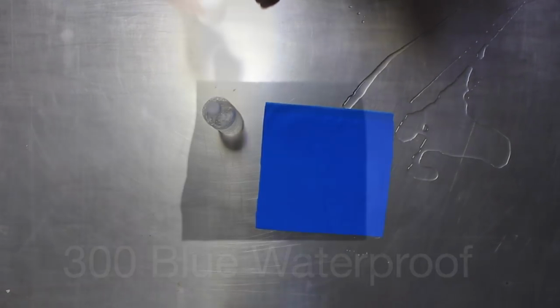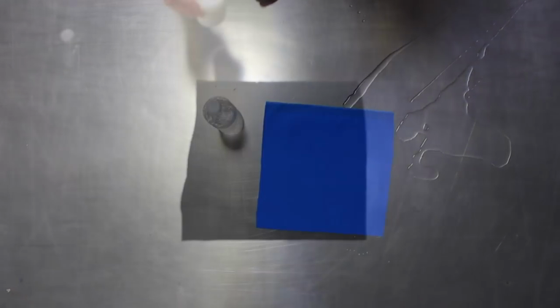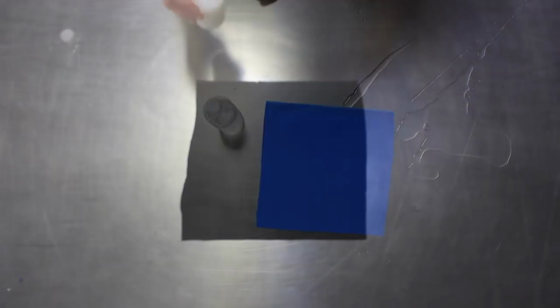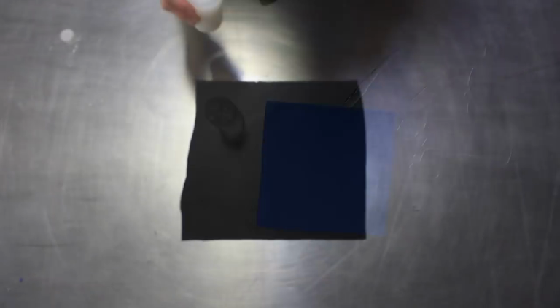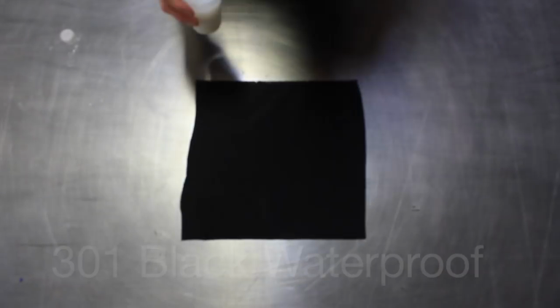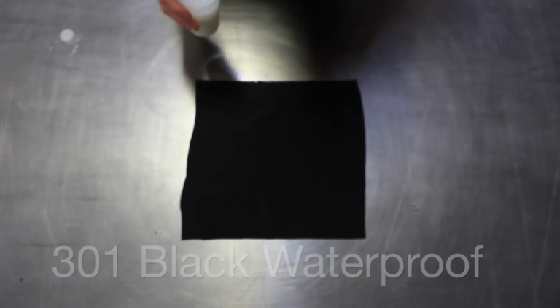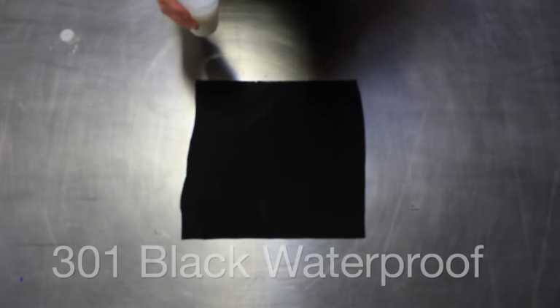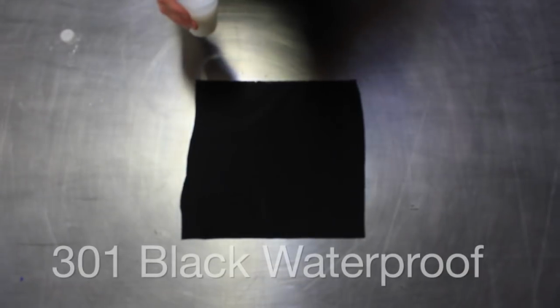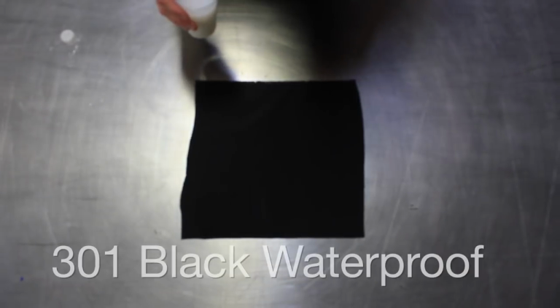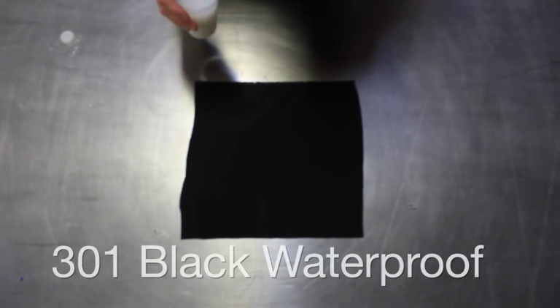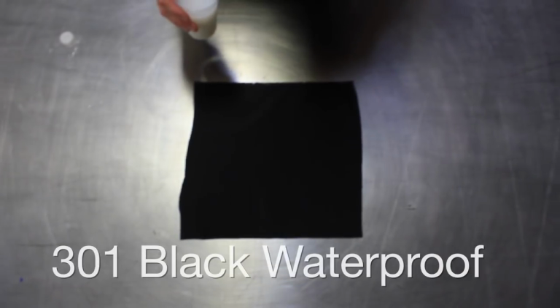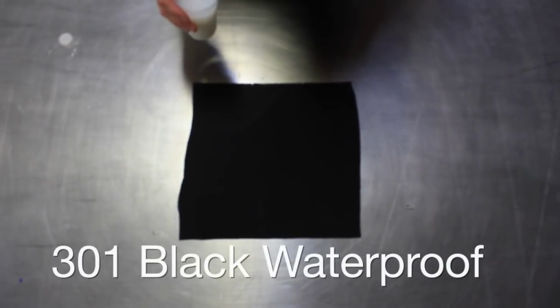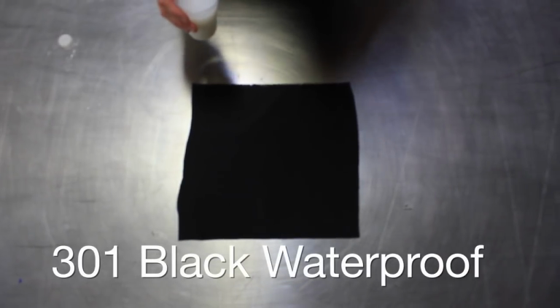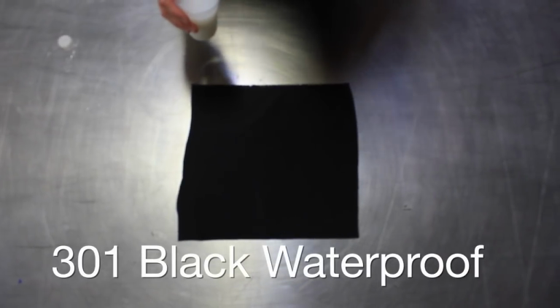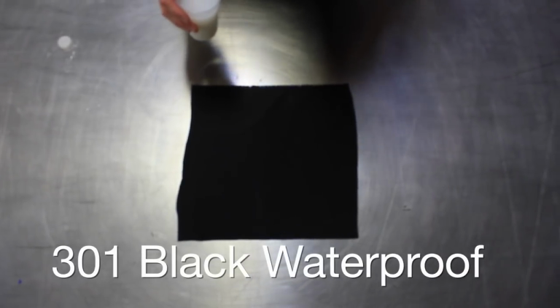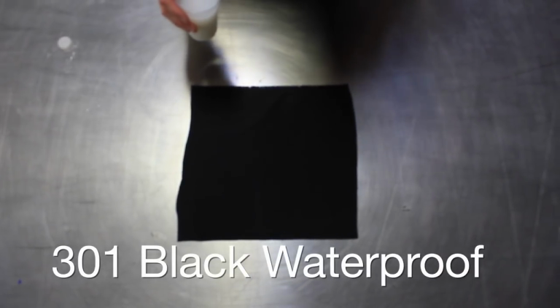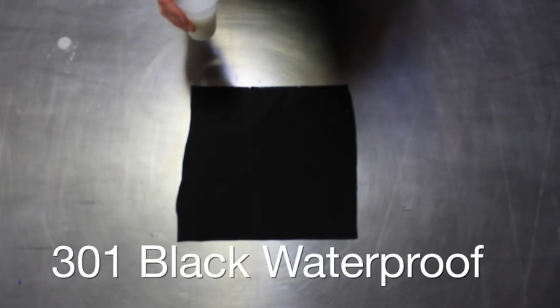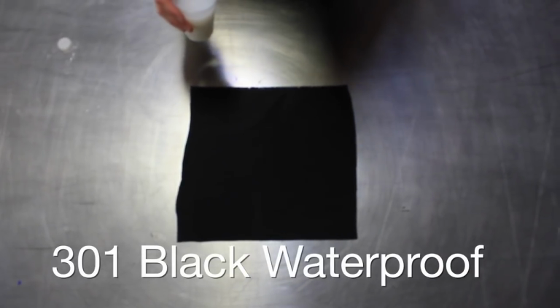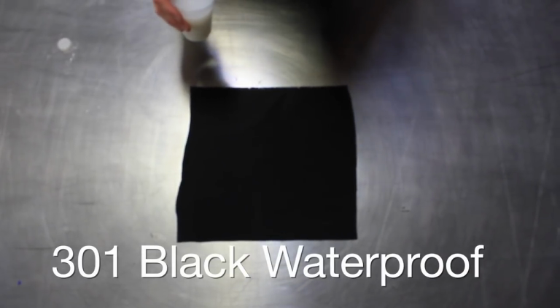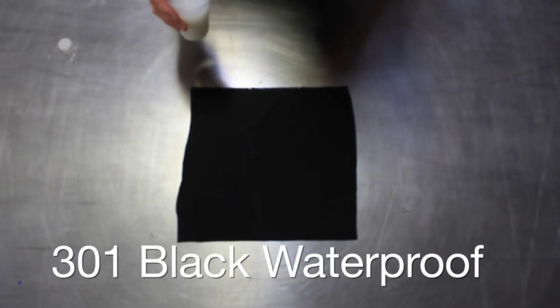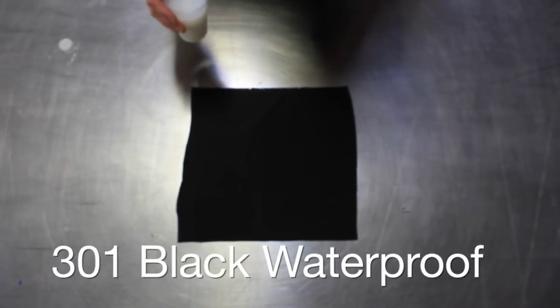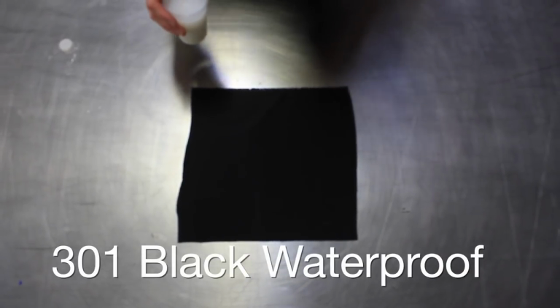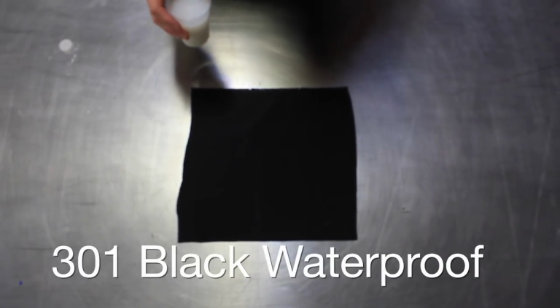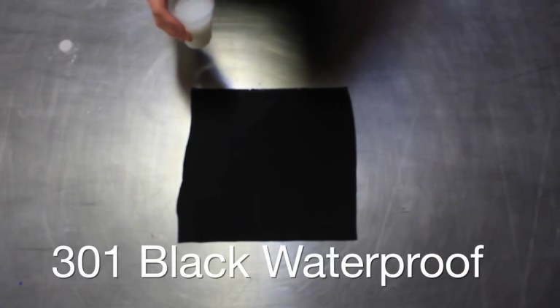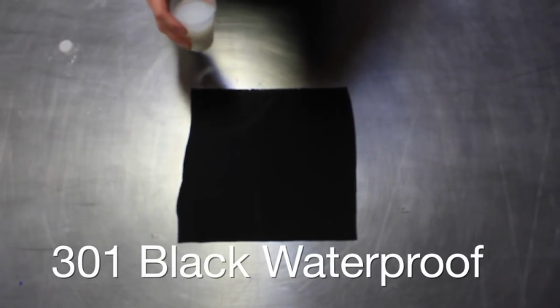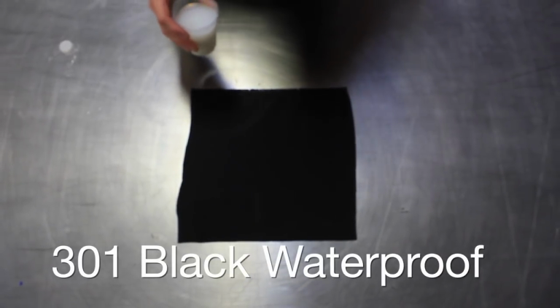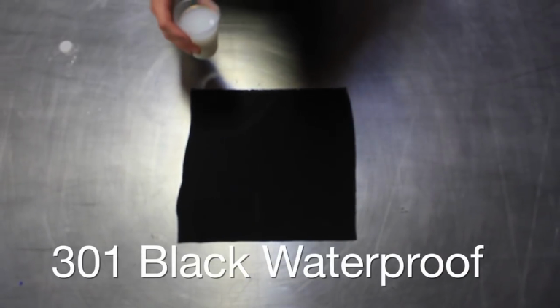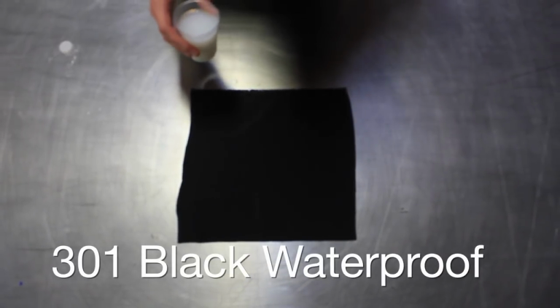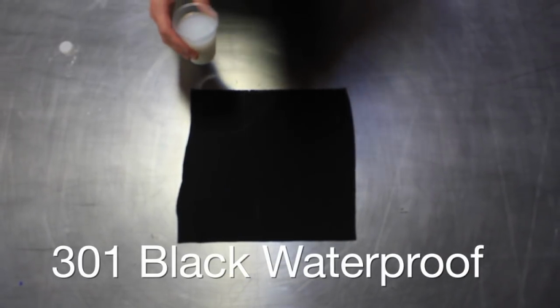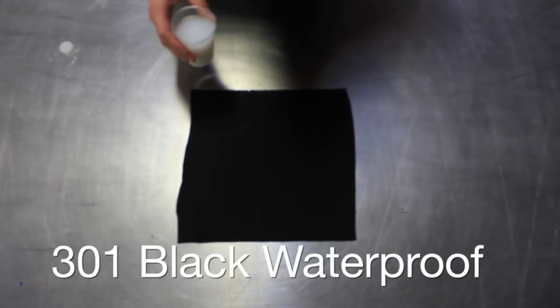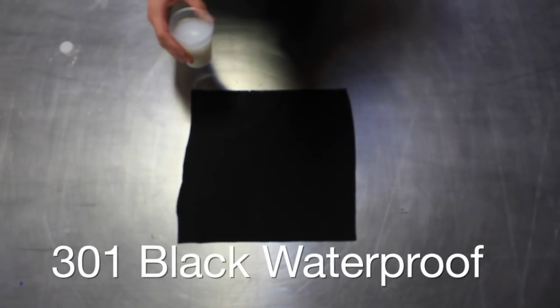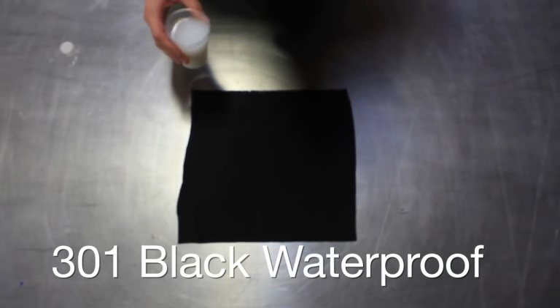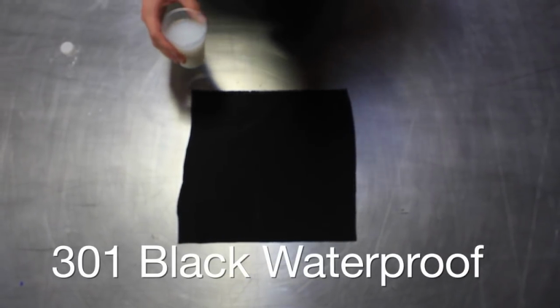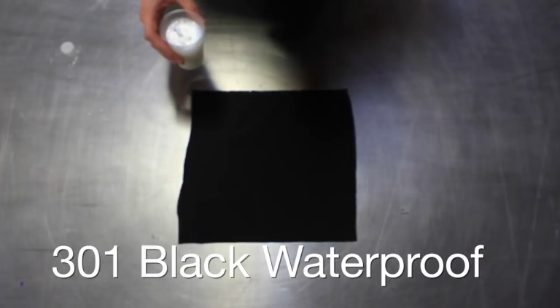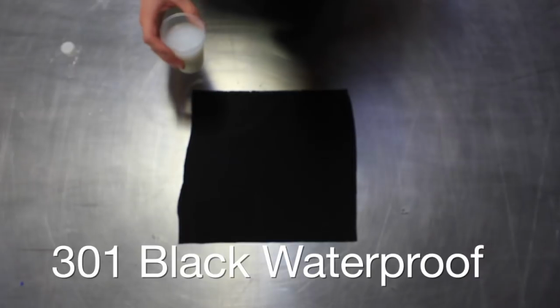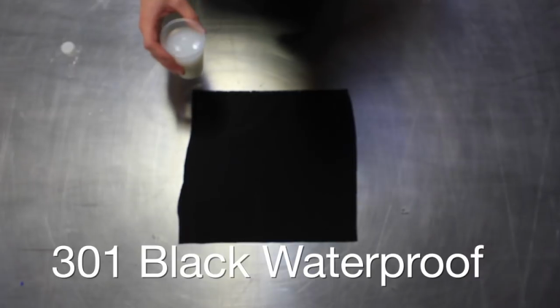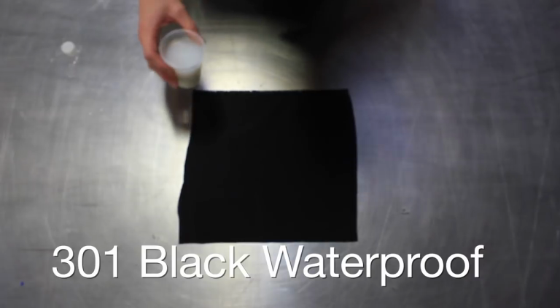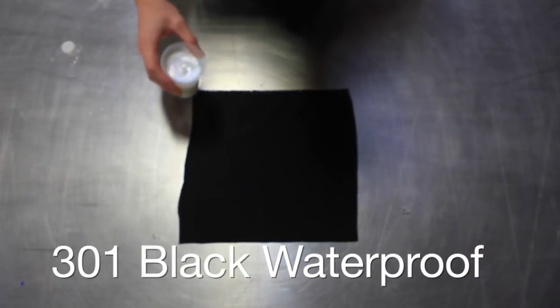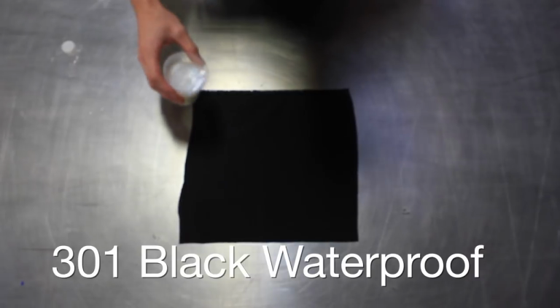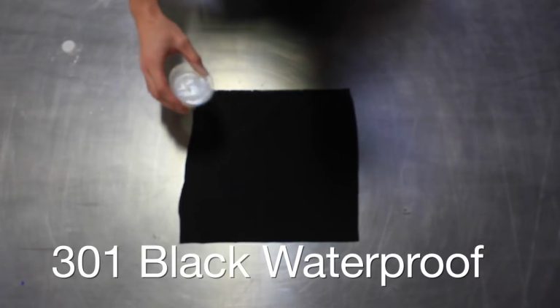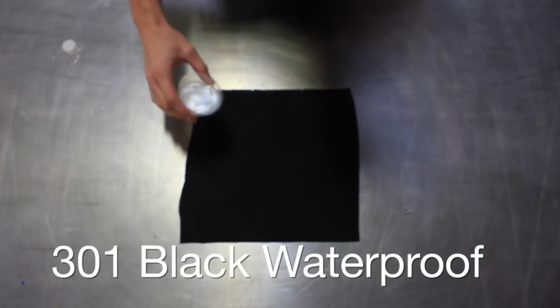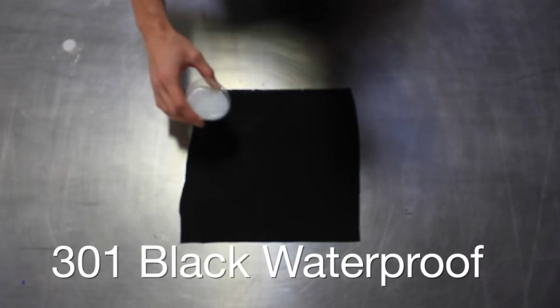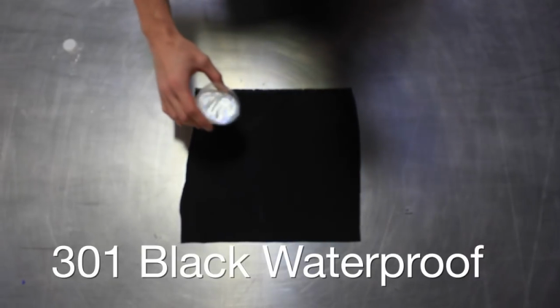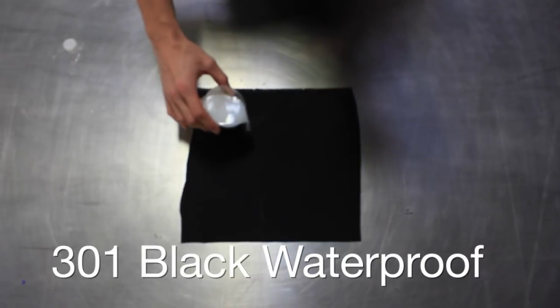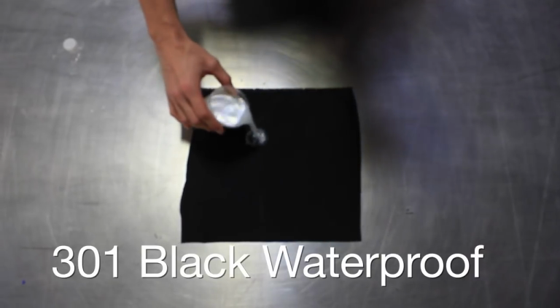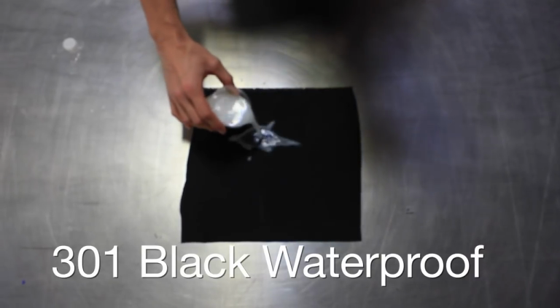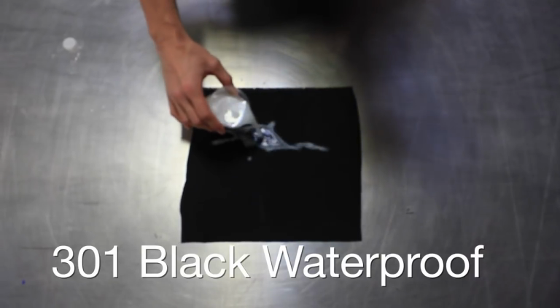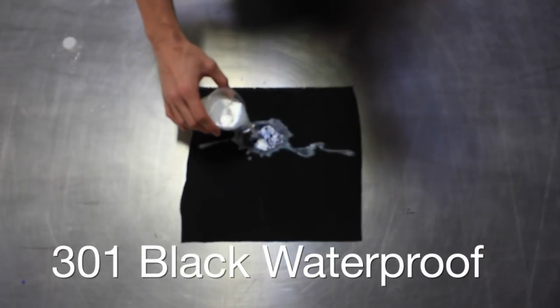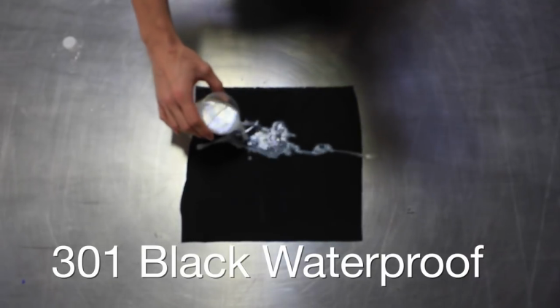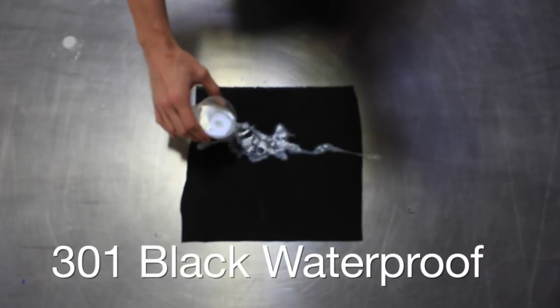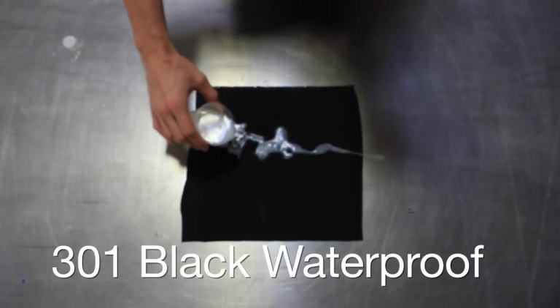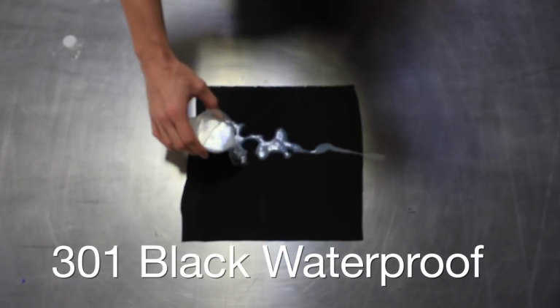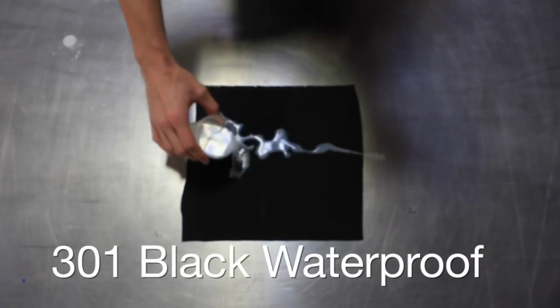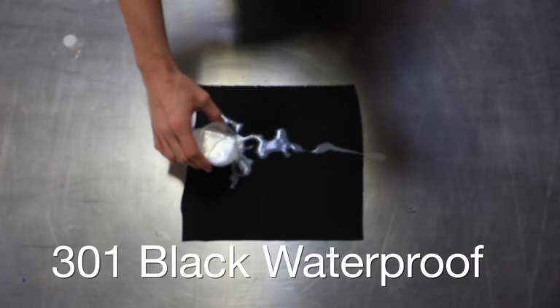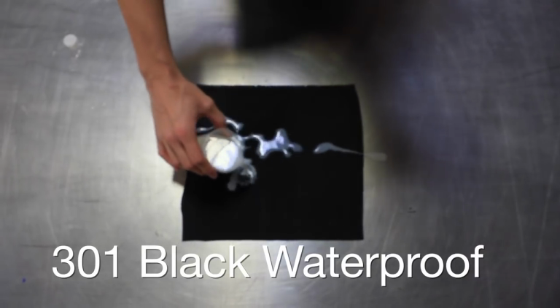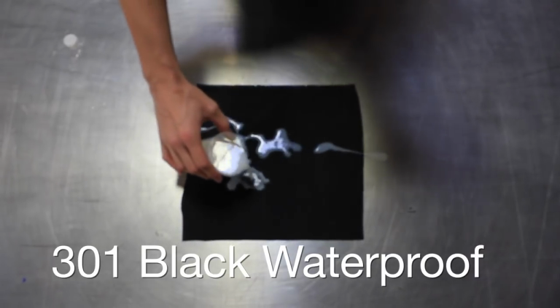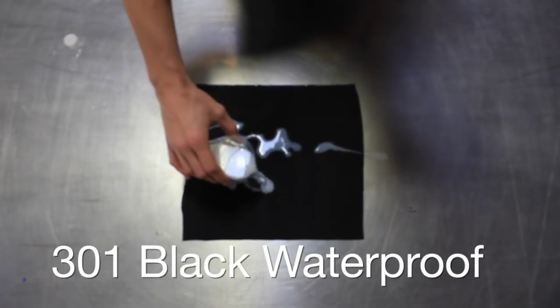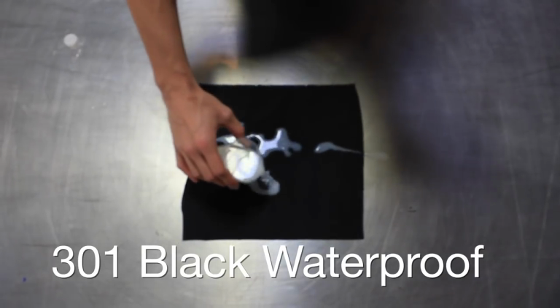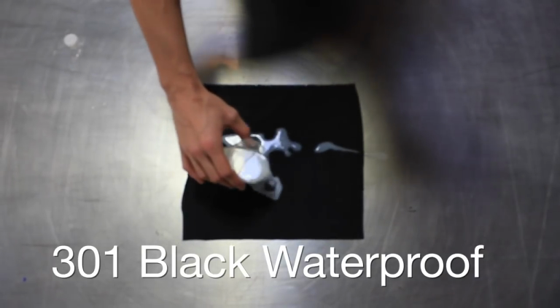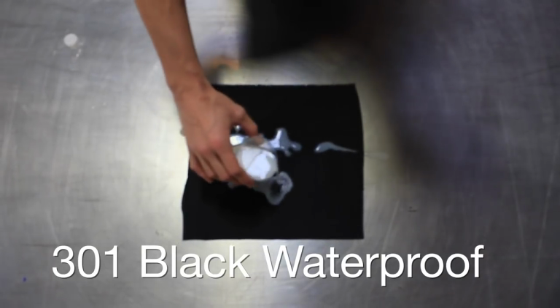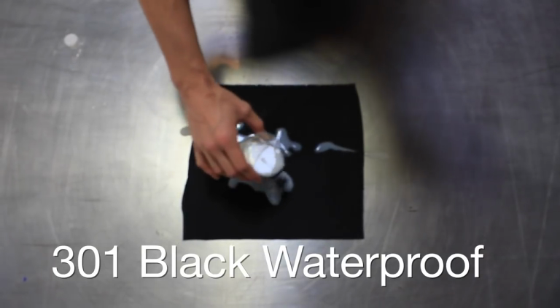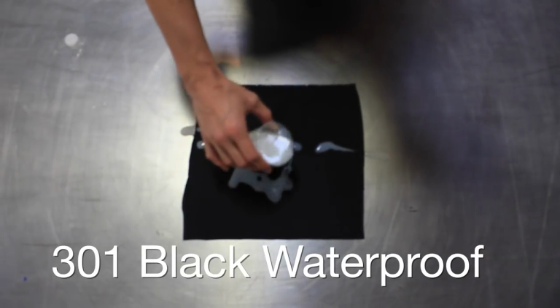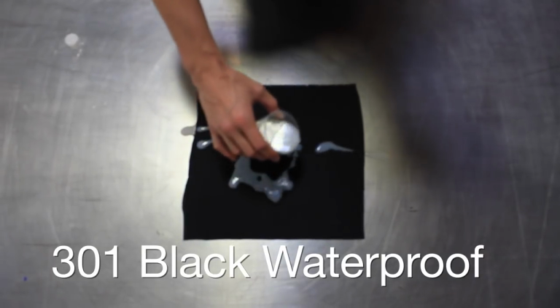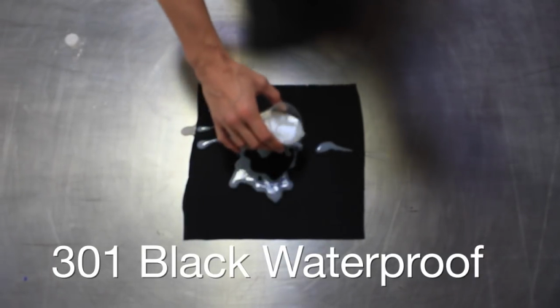Next, we have 301 black waterproof. Let me show you how this can repel contrast. As you can see, I pour the contrast on there.